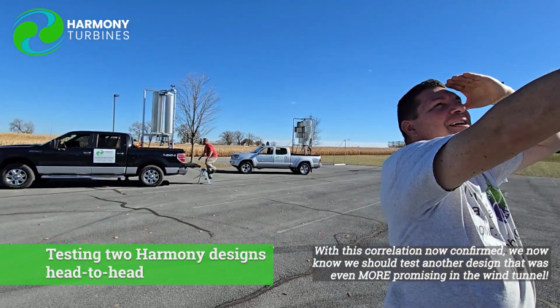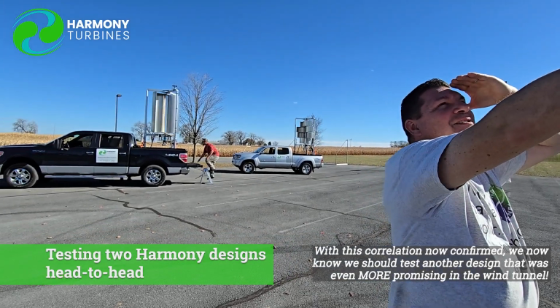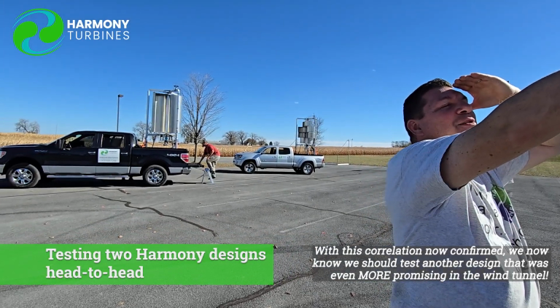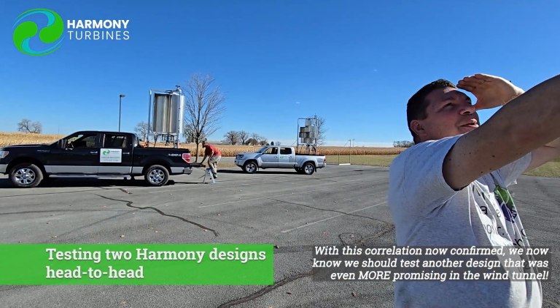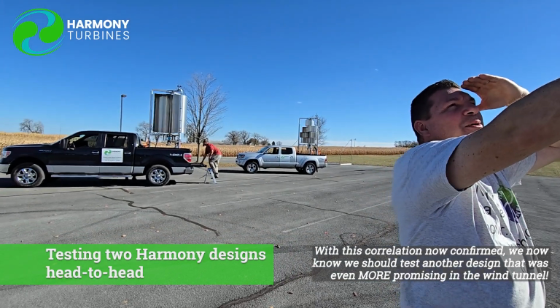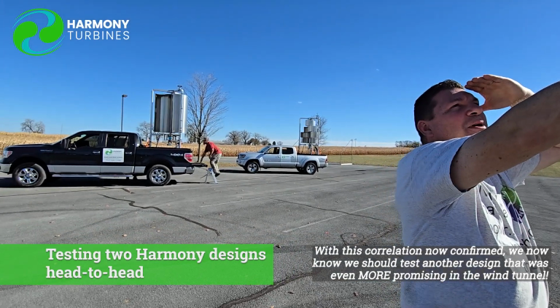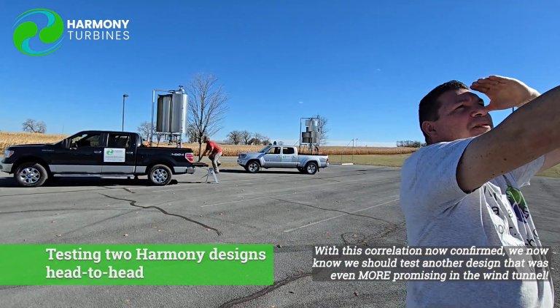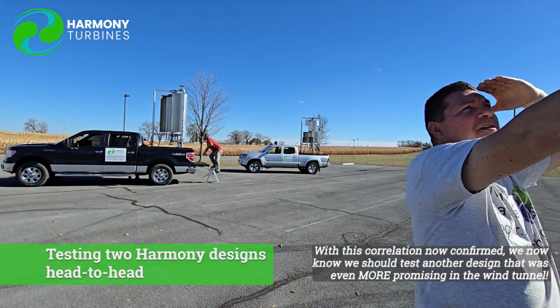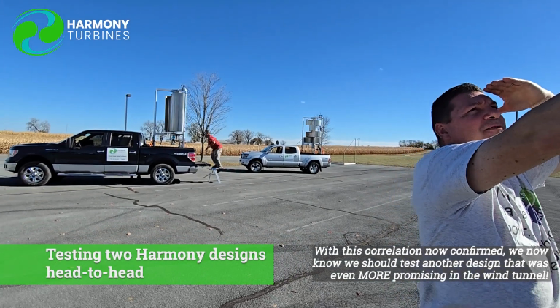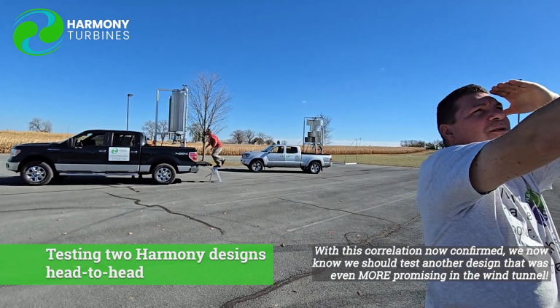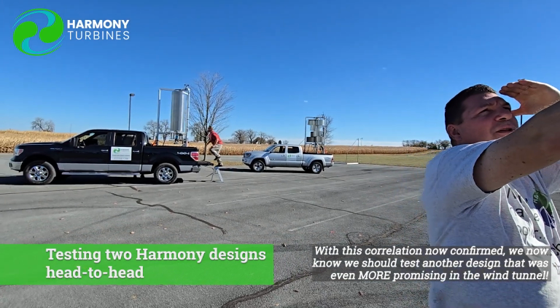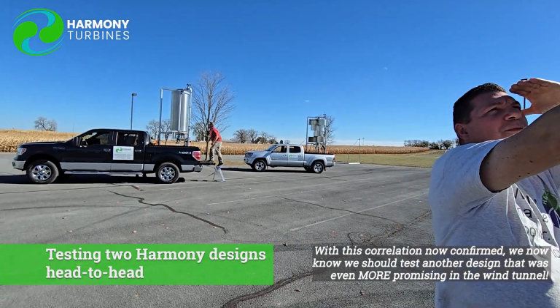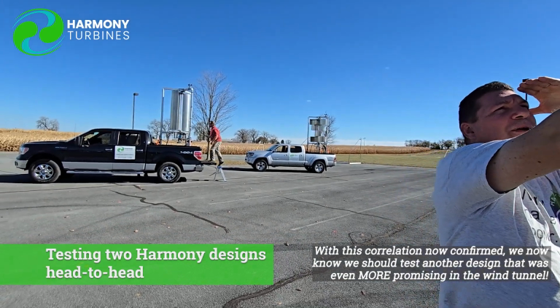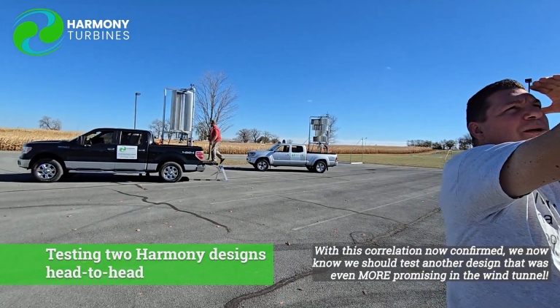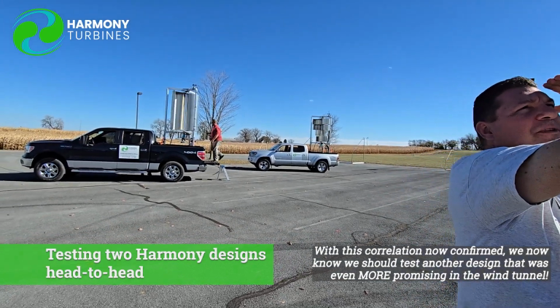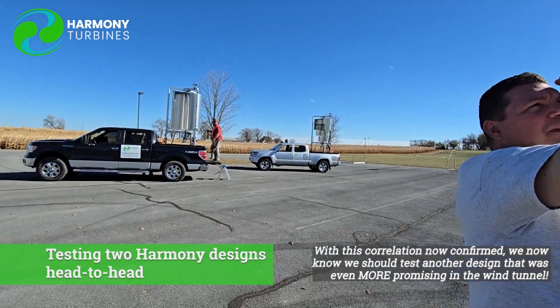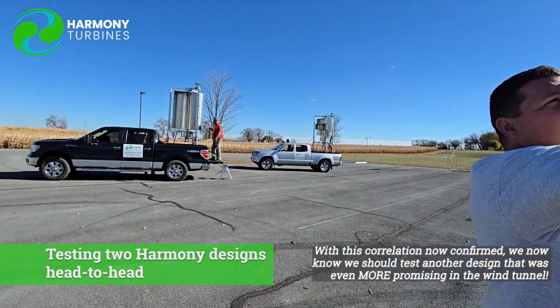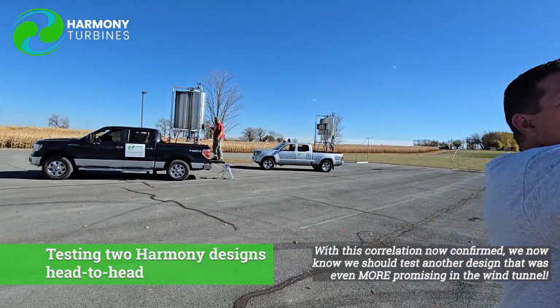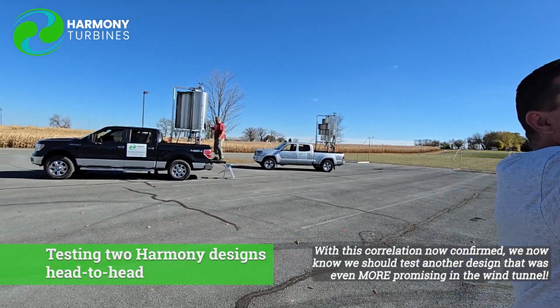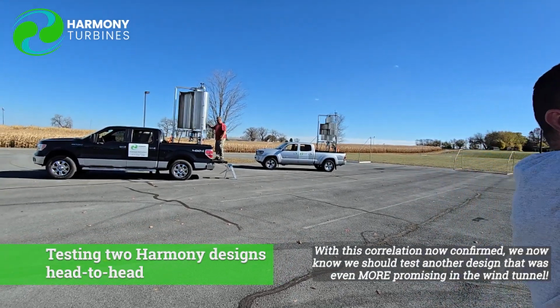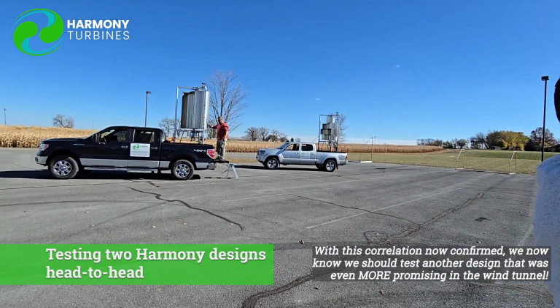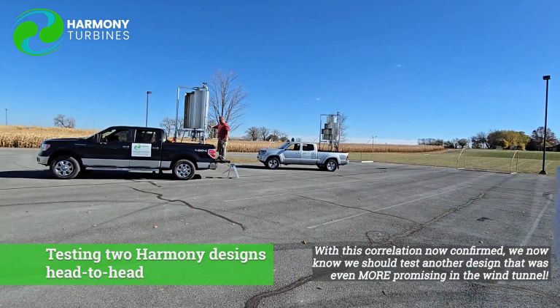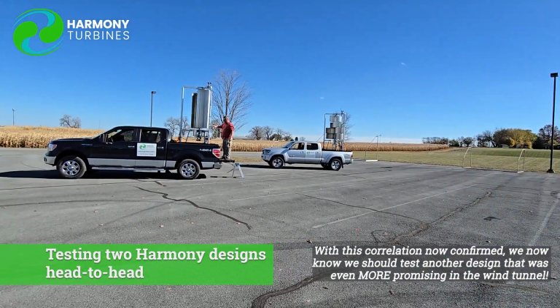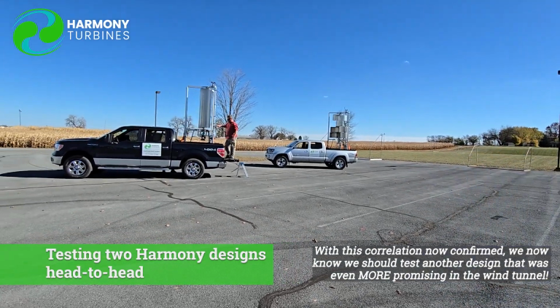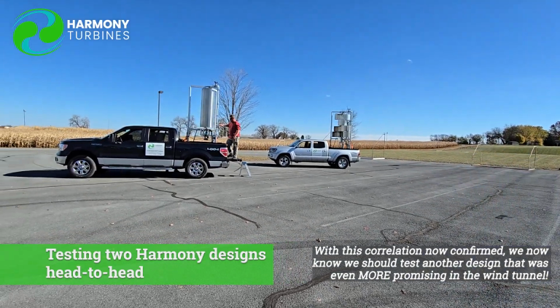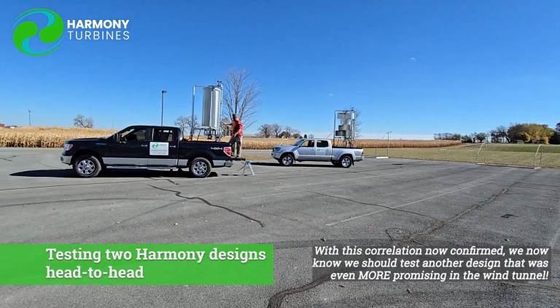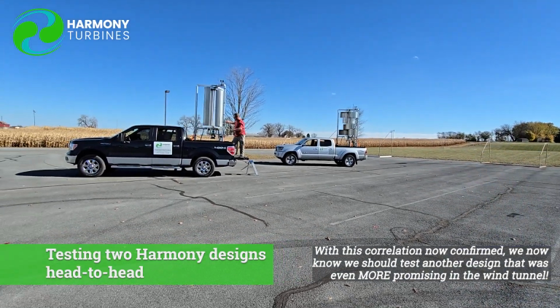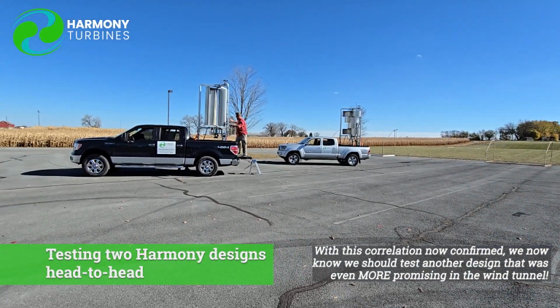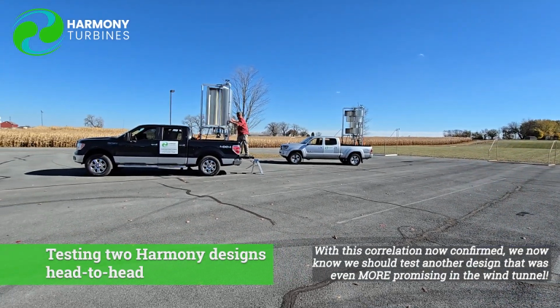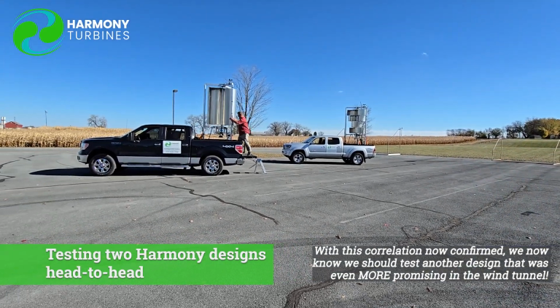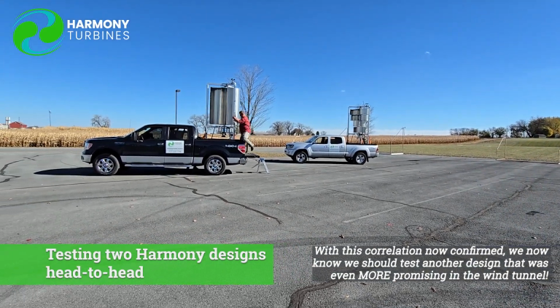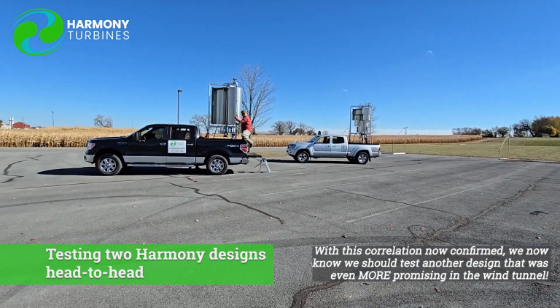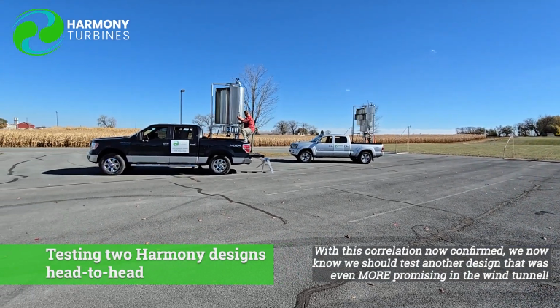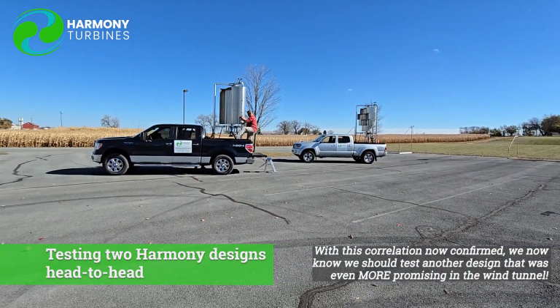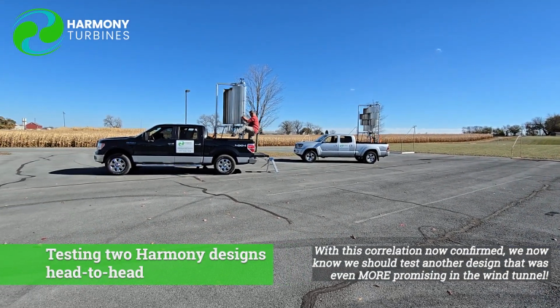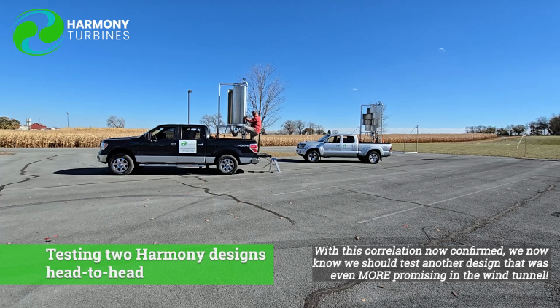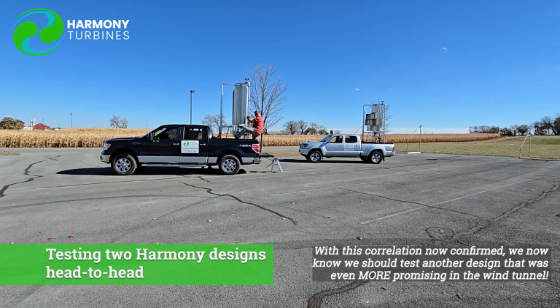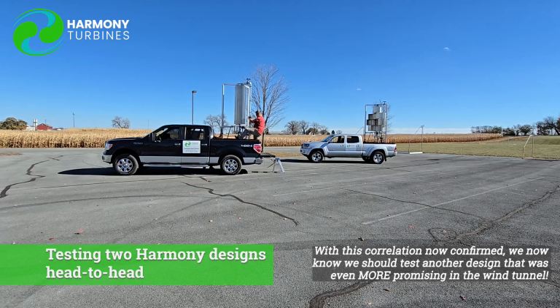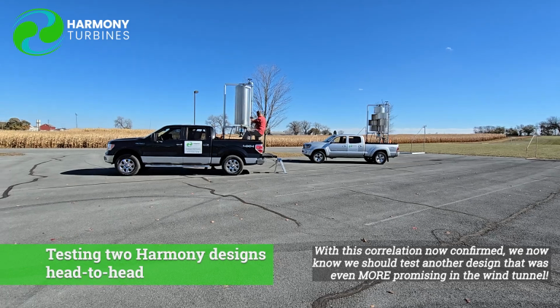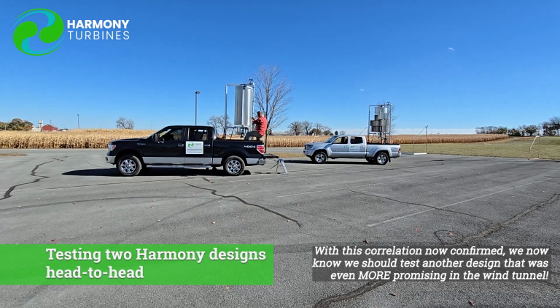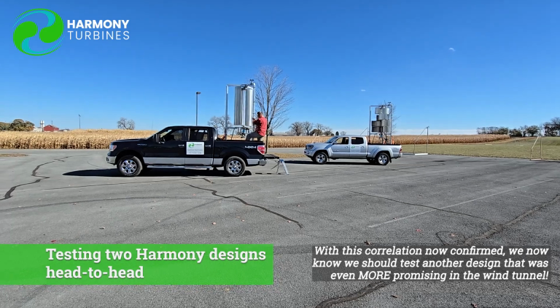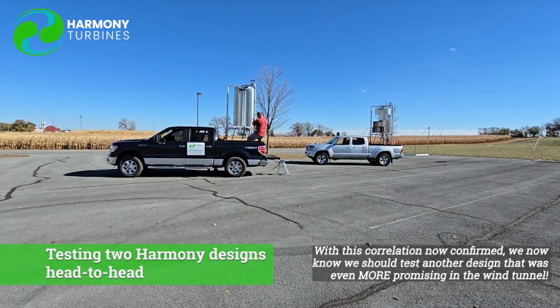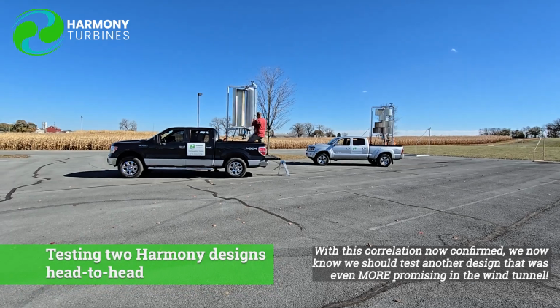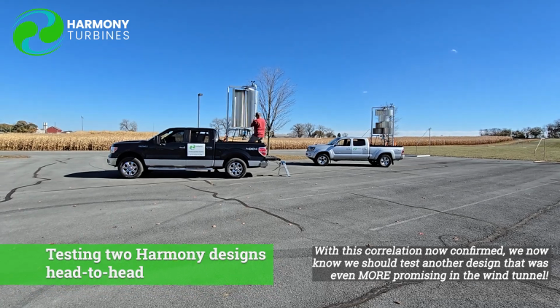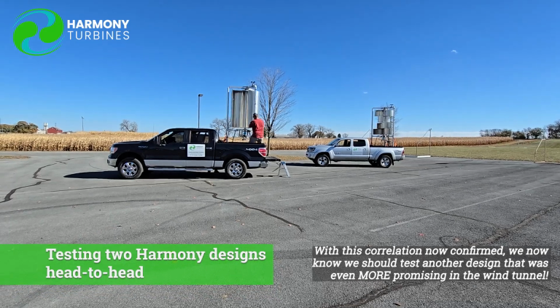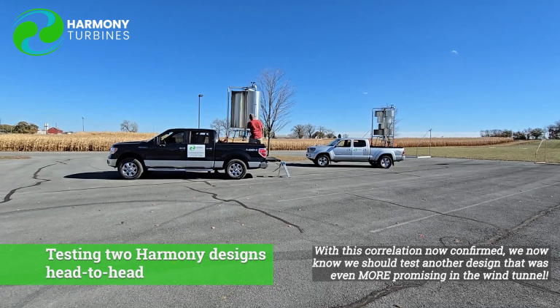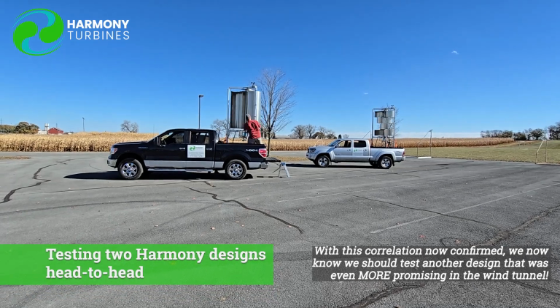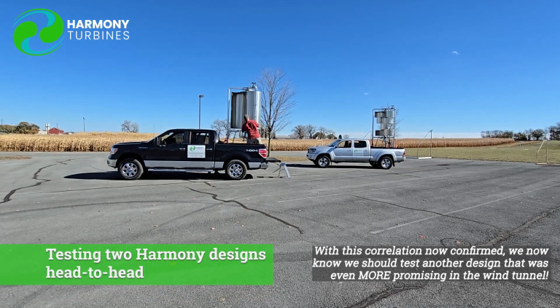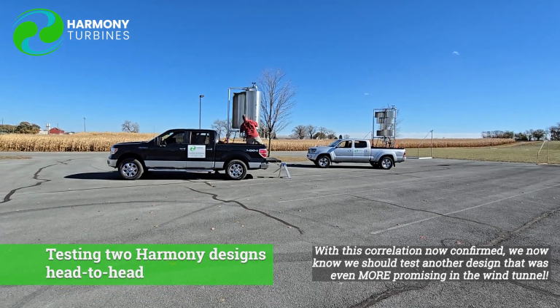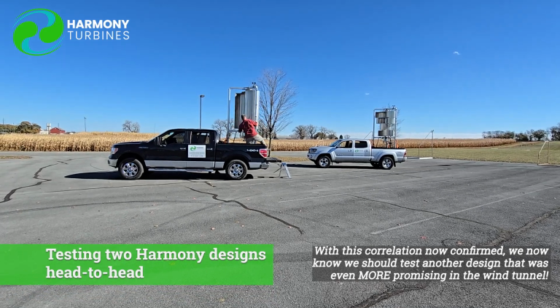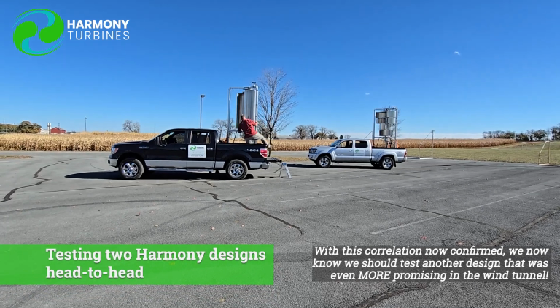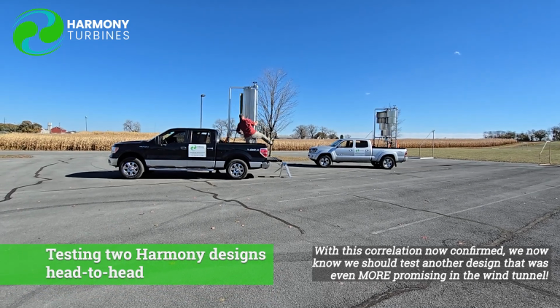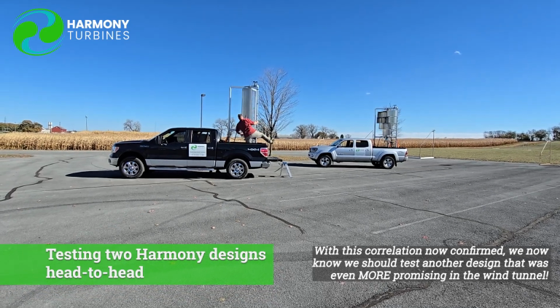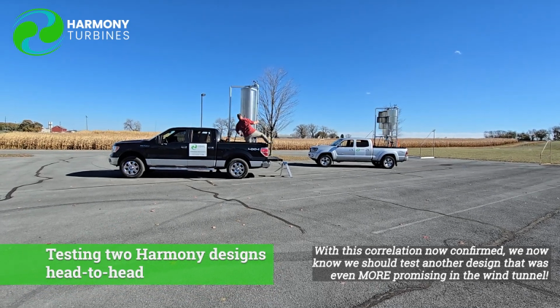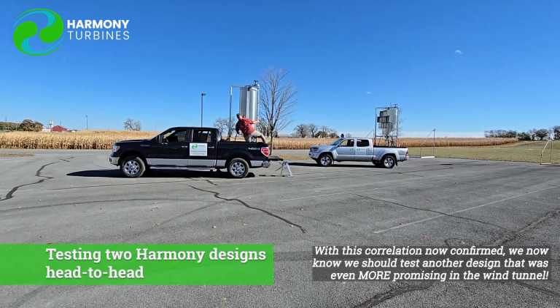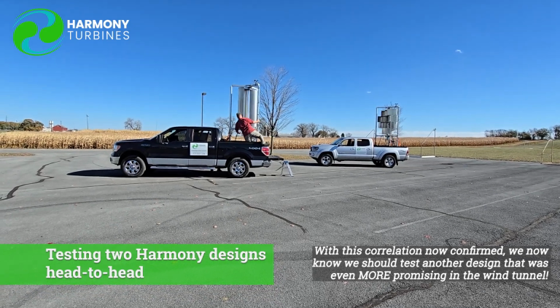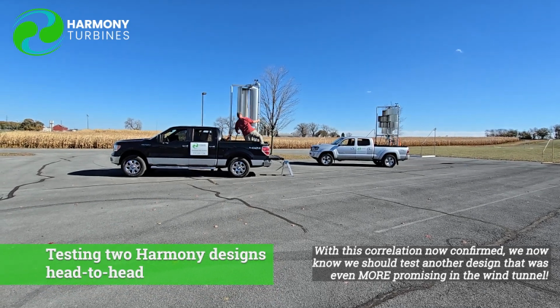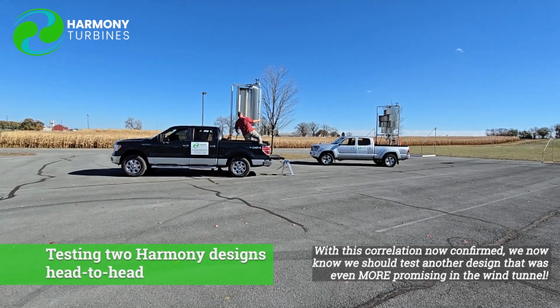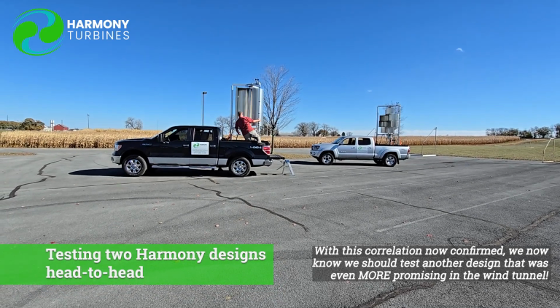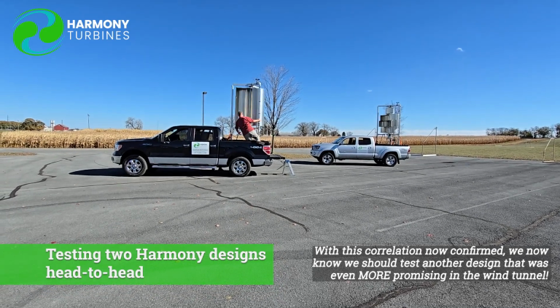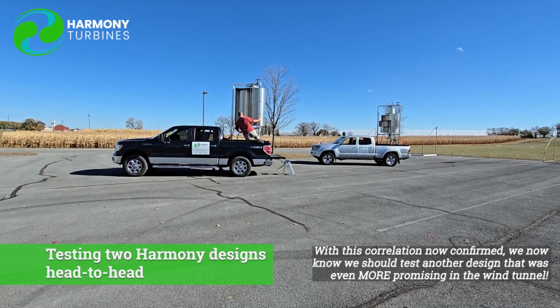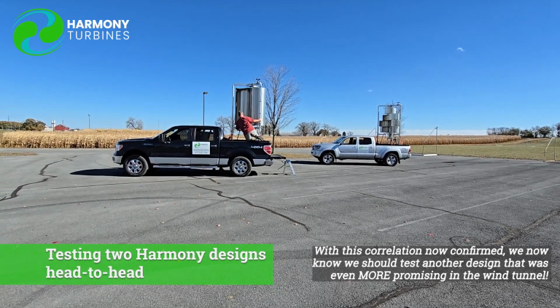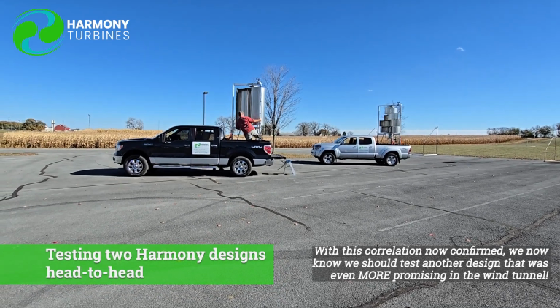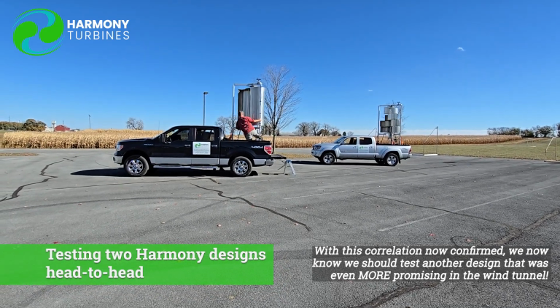We were gusting for a little bit up to 13, 14 mile an hour winds just for a split second. Now we're at about 7, 8 miles an hour.